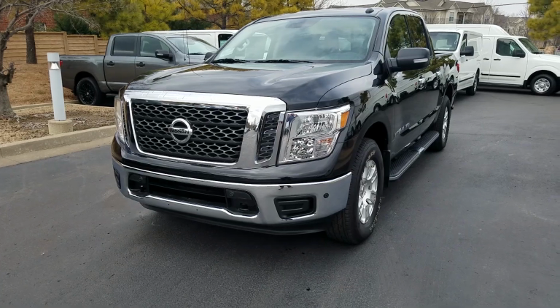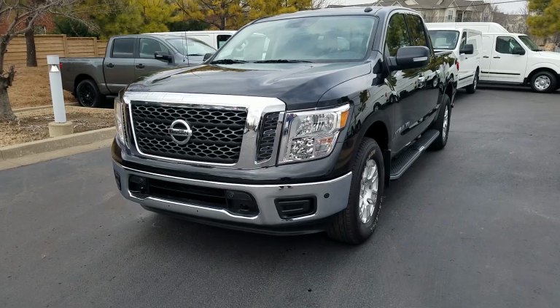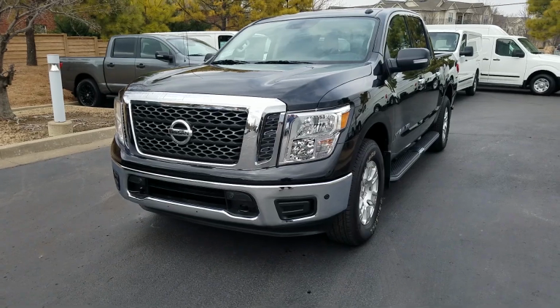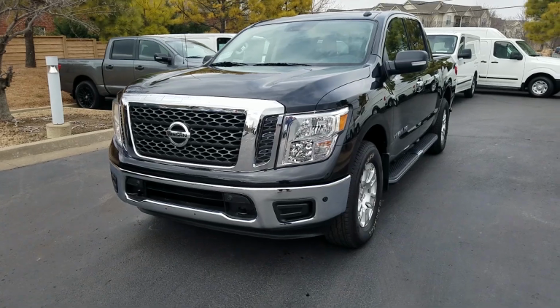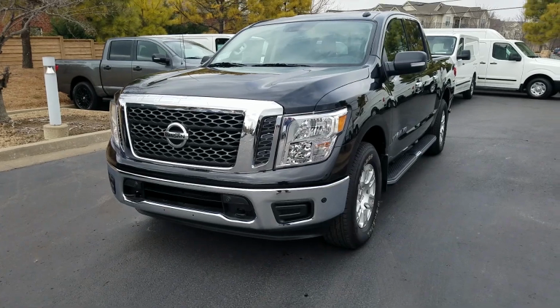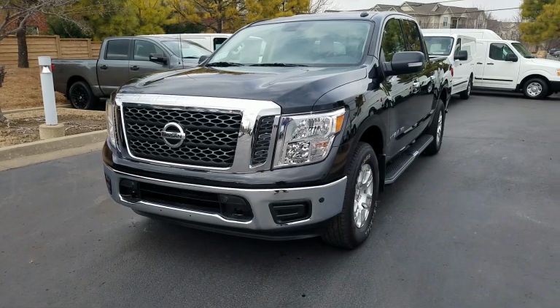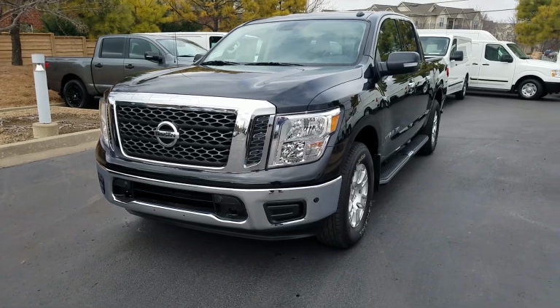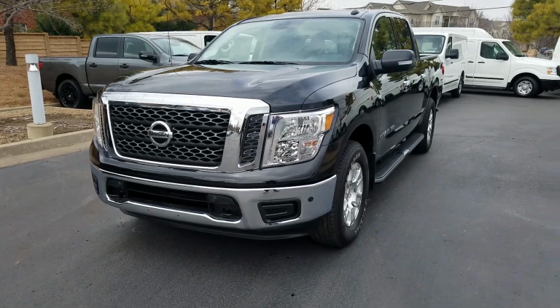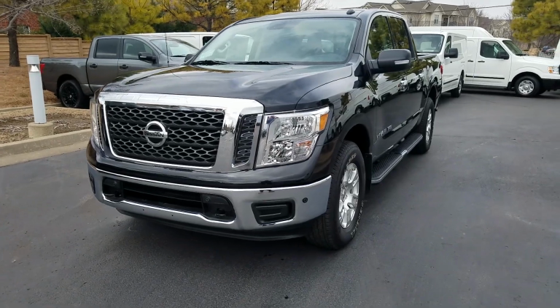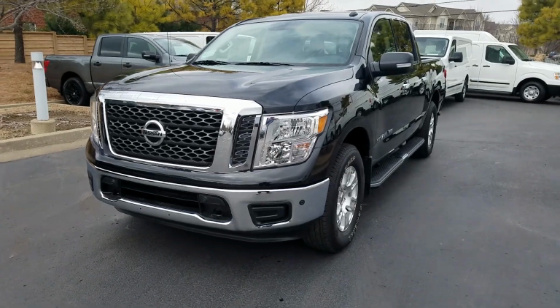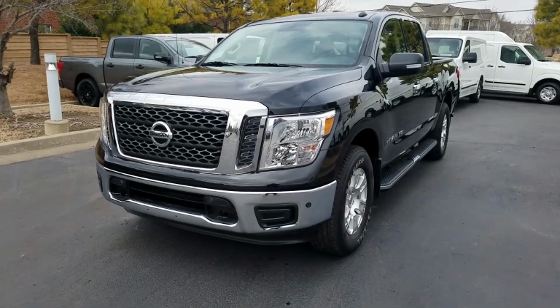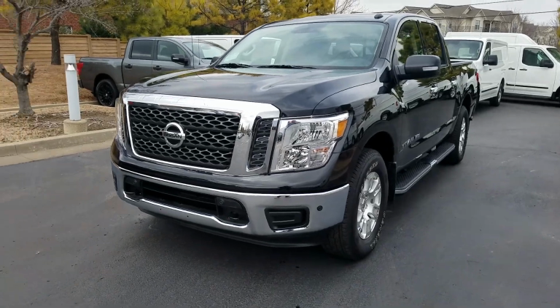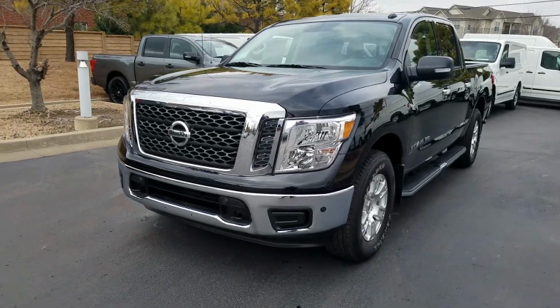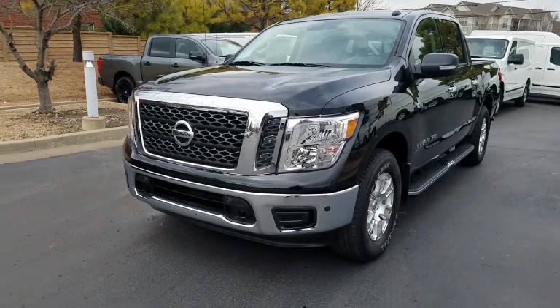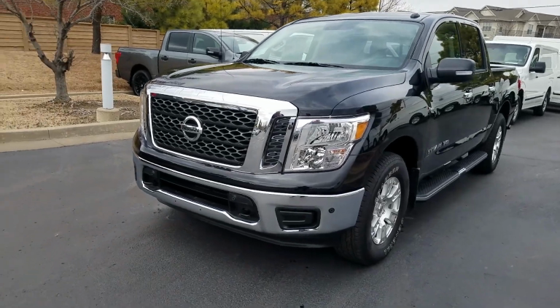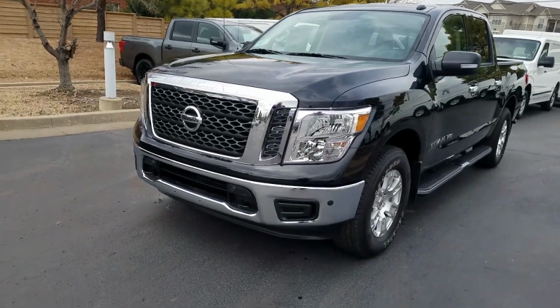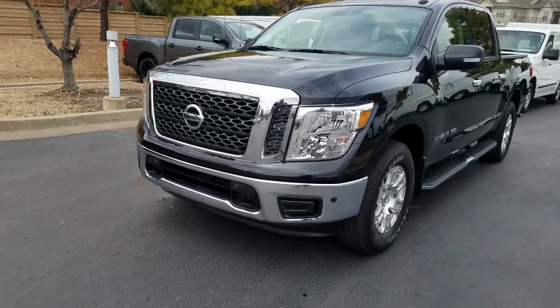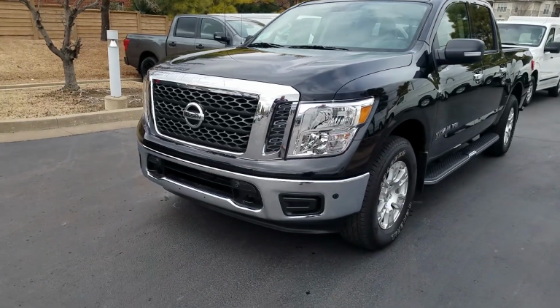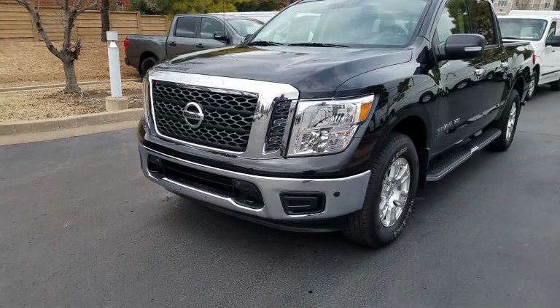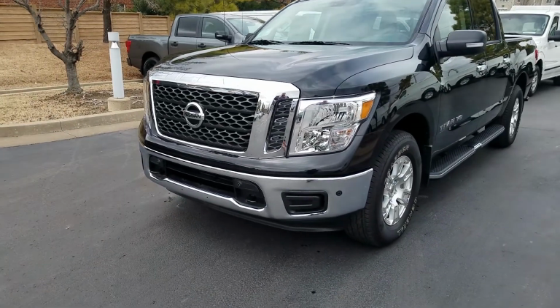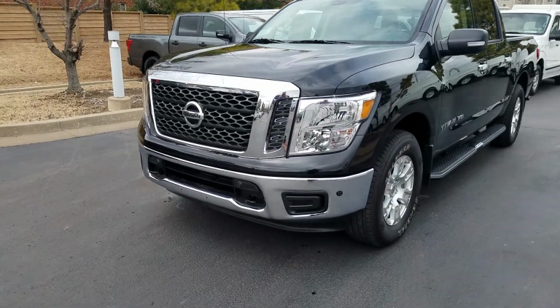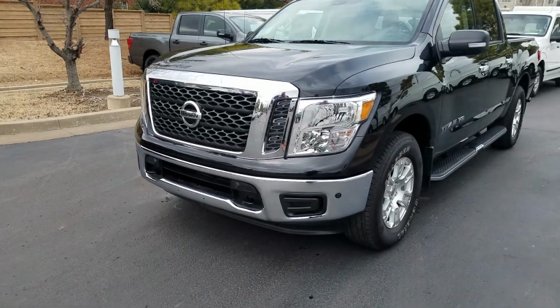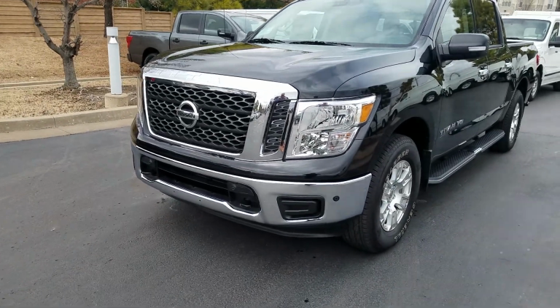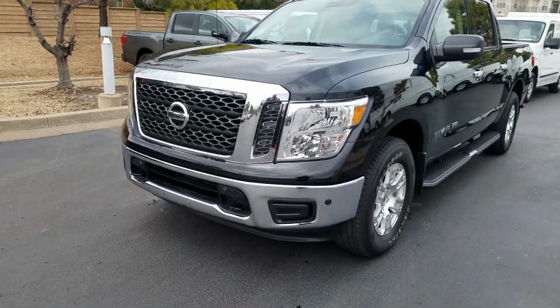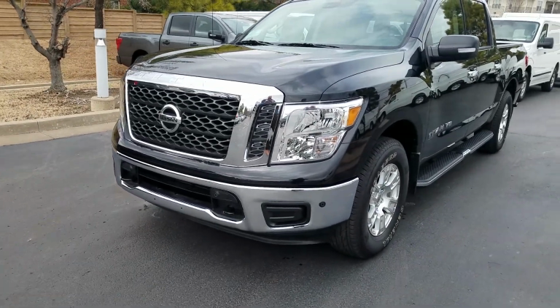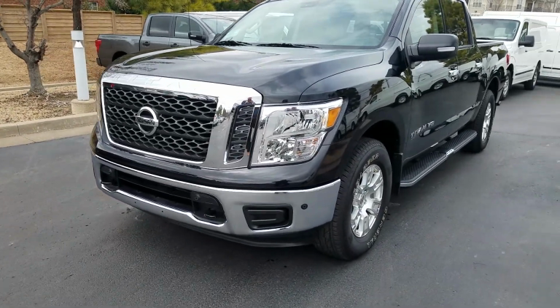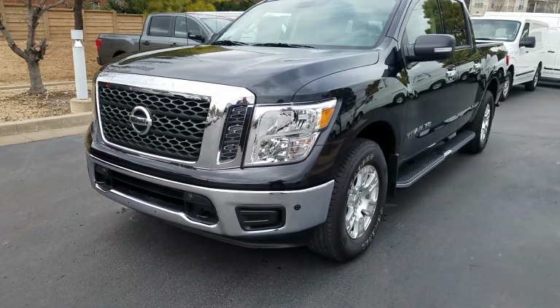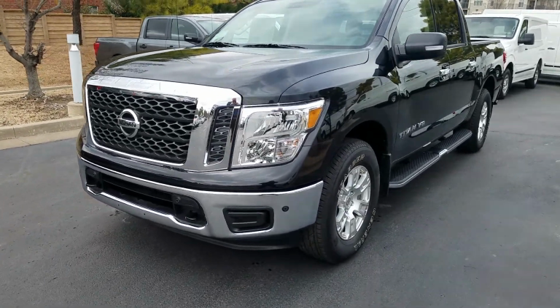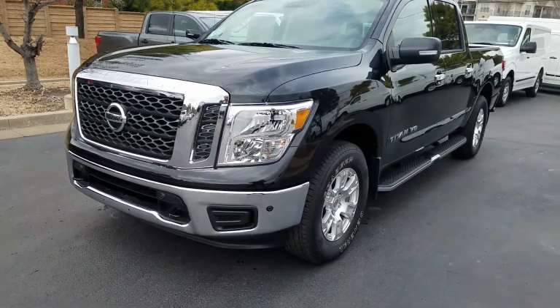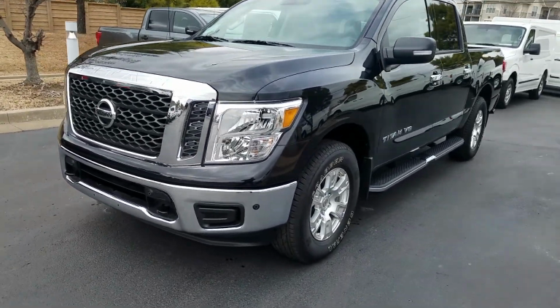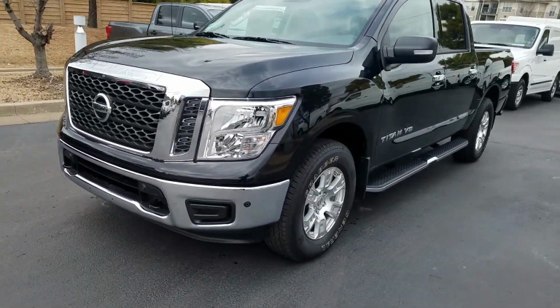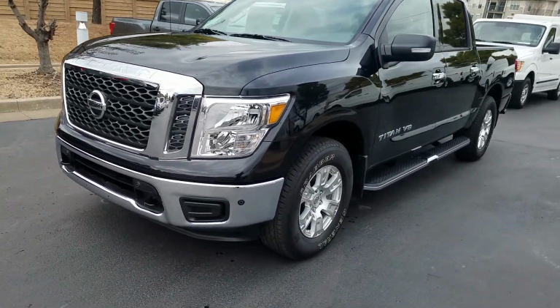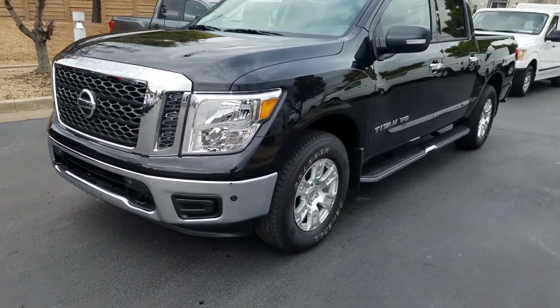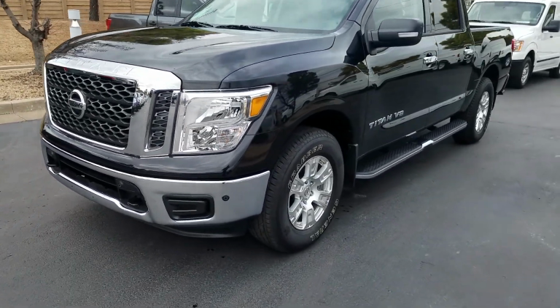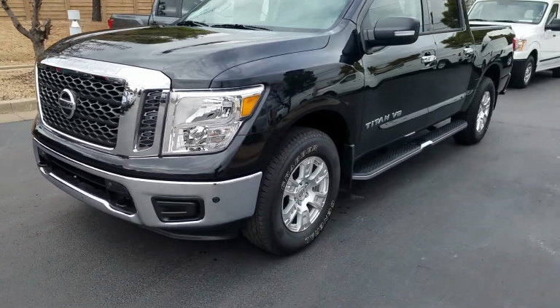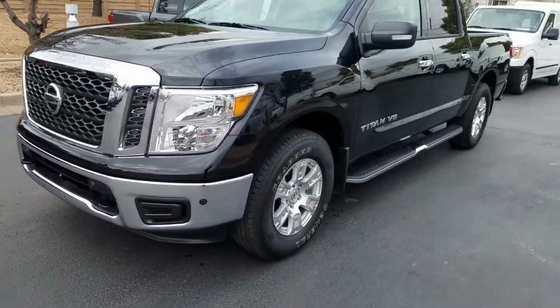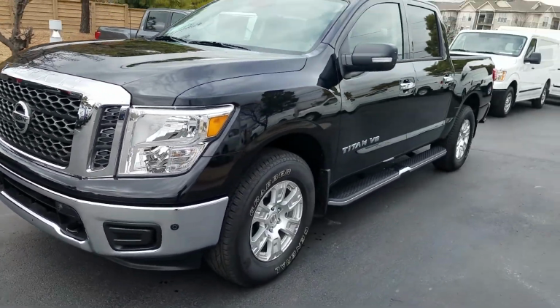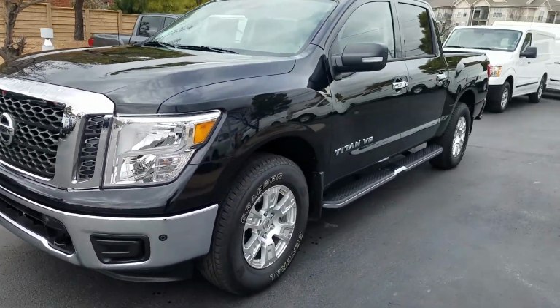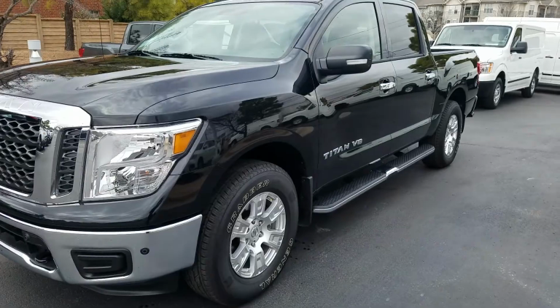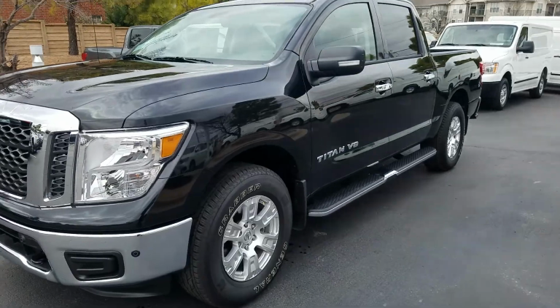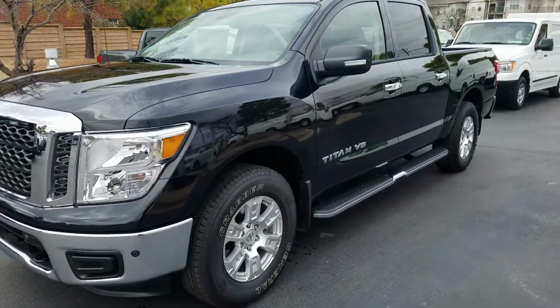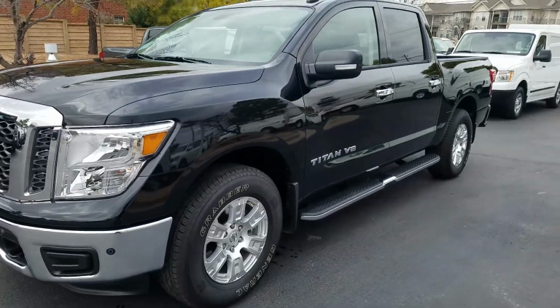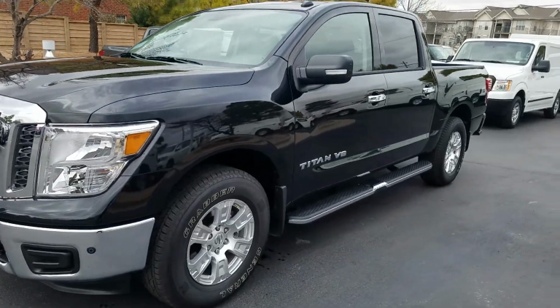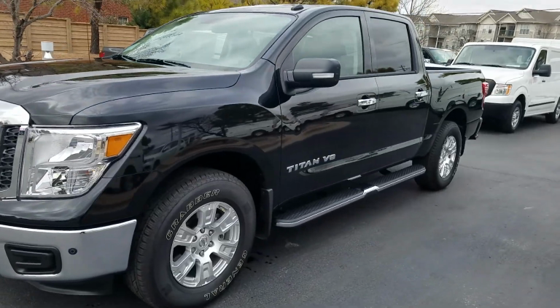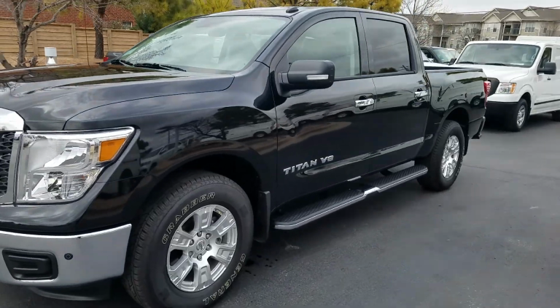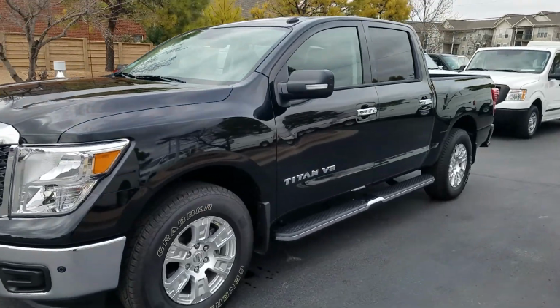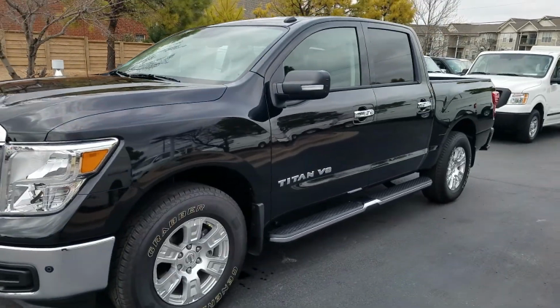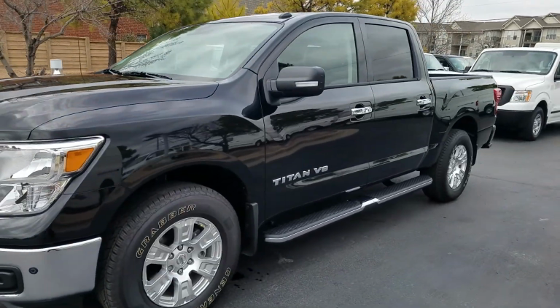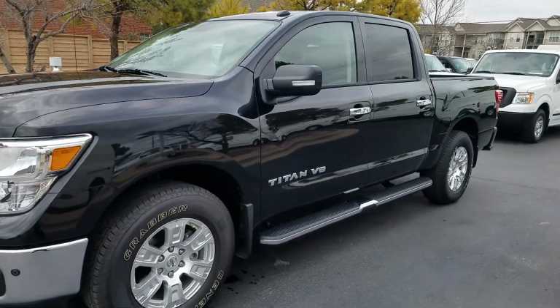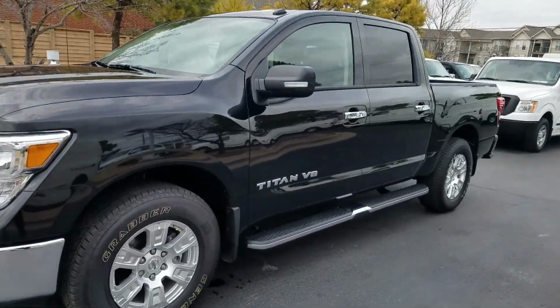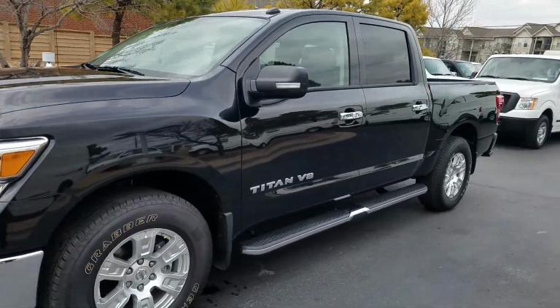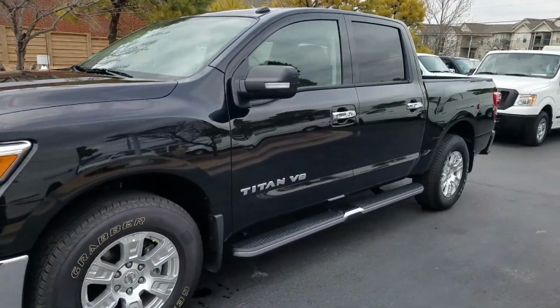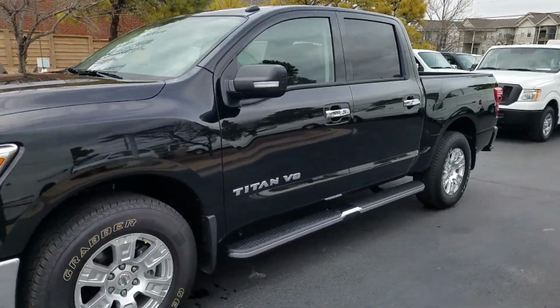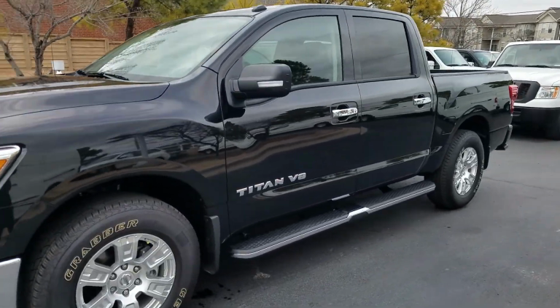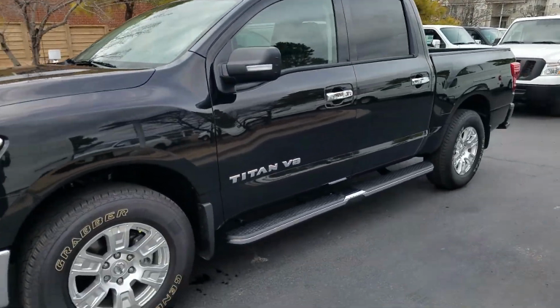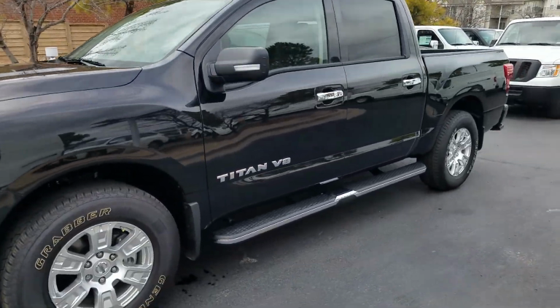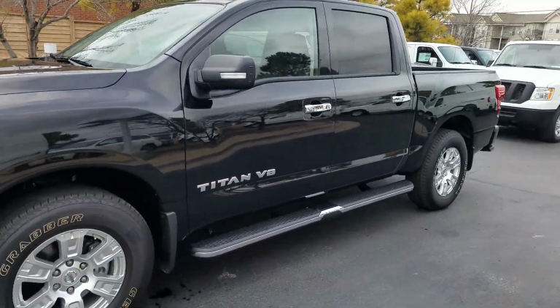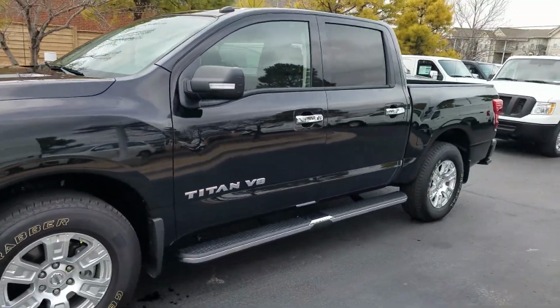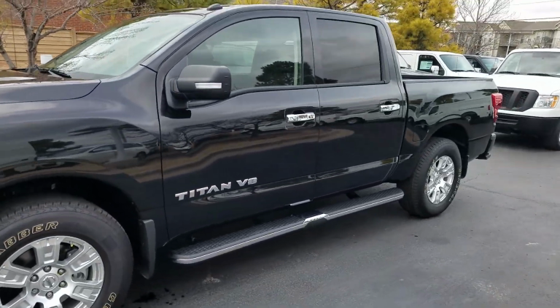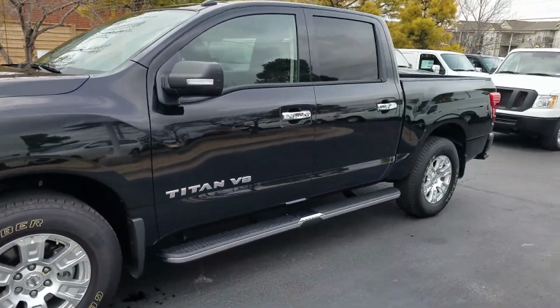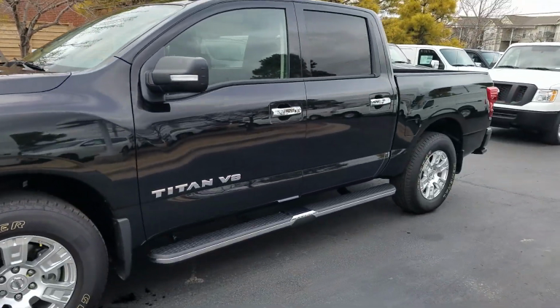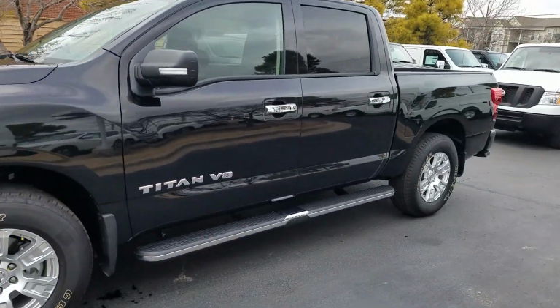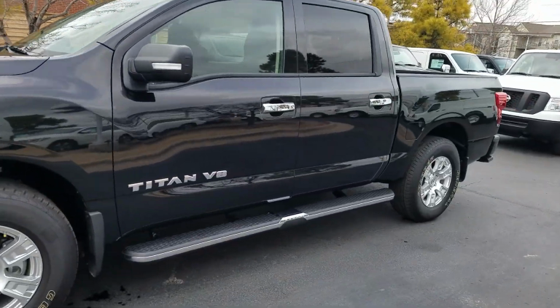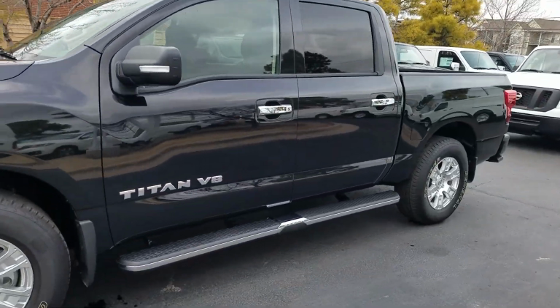Hey, this is Kevin Bates here at Jackie Cooper Nissan. I'm just going to walk around this Titan and go over some of the features that come on it.